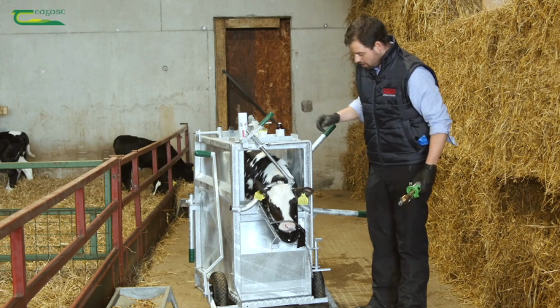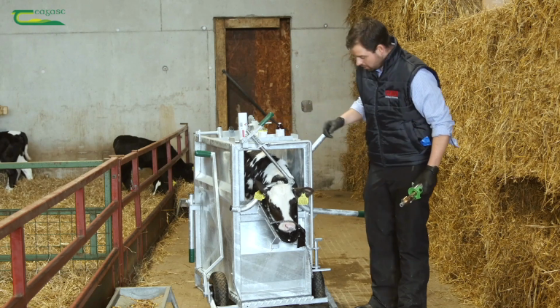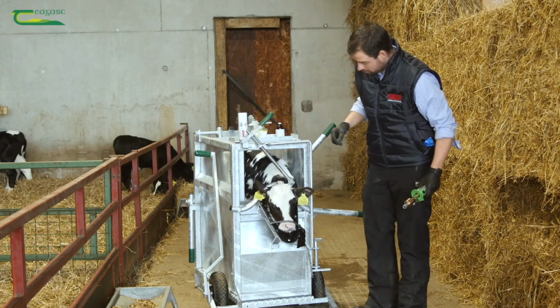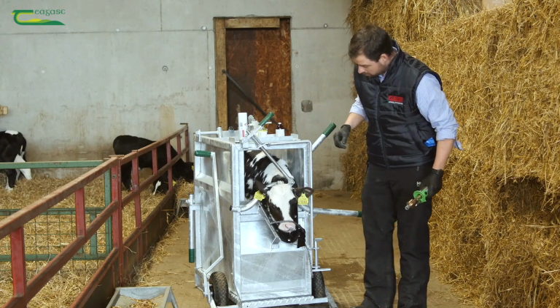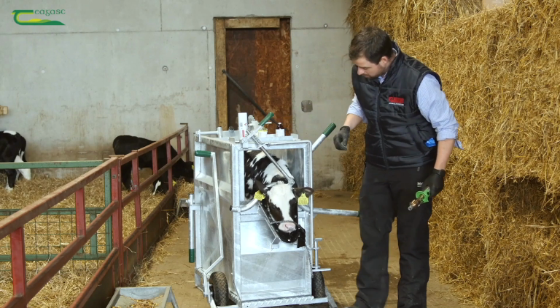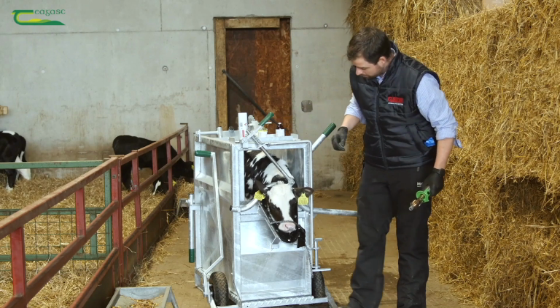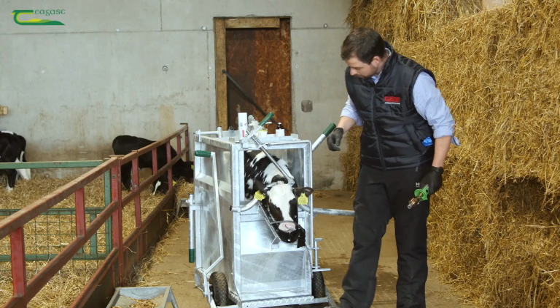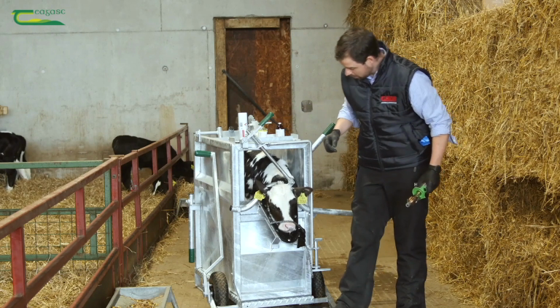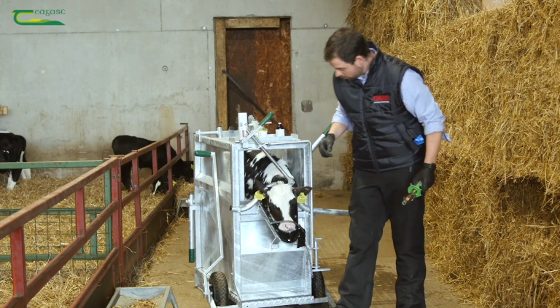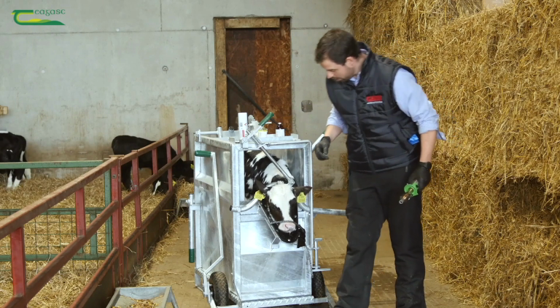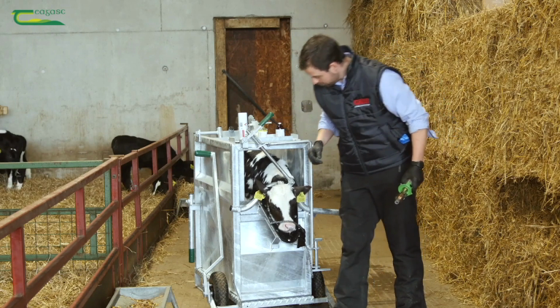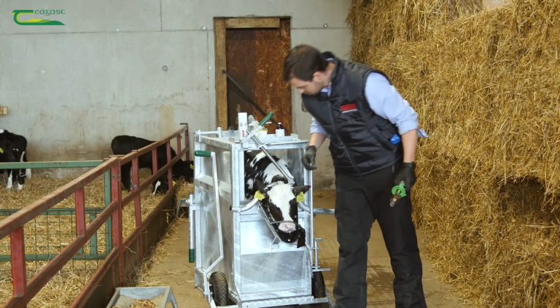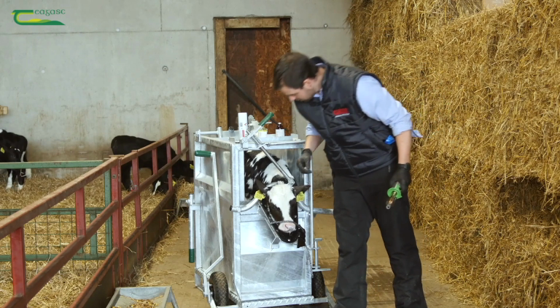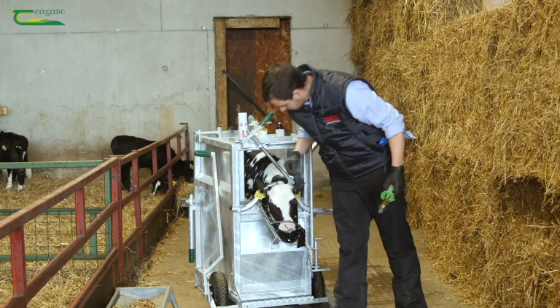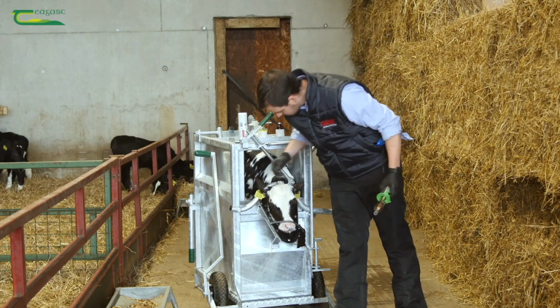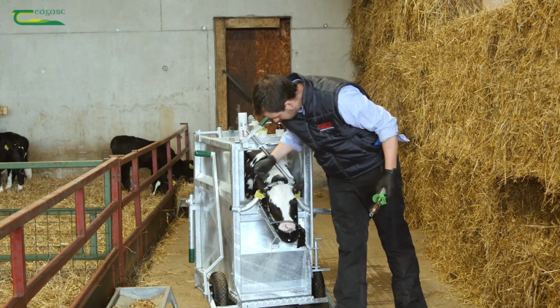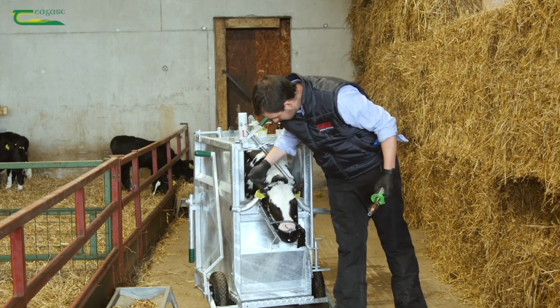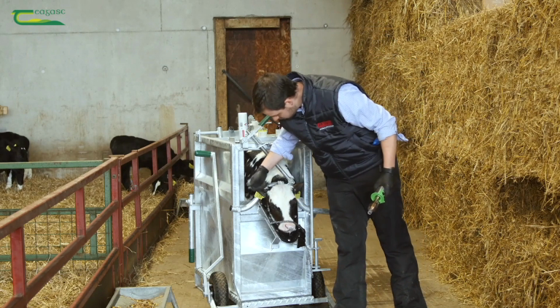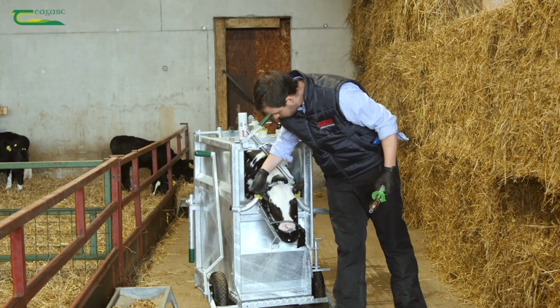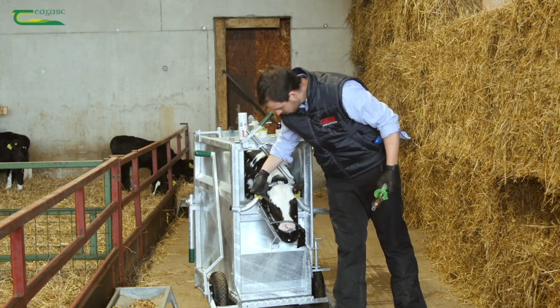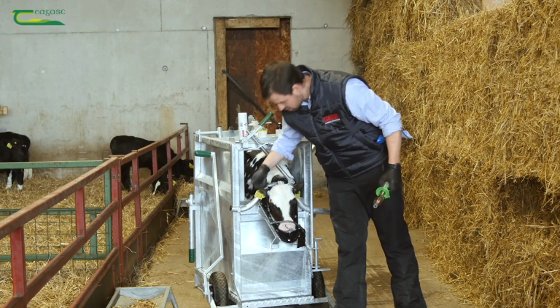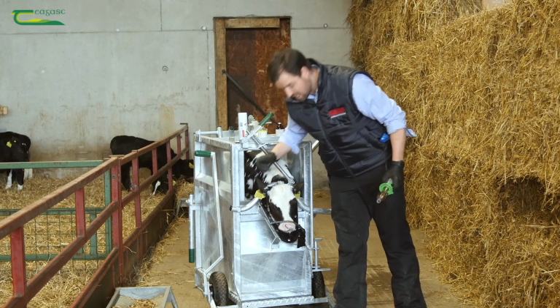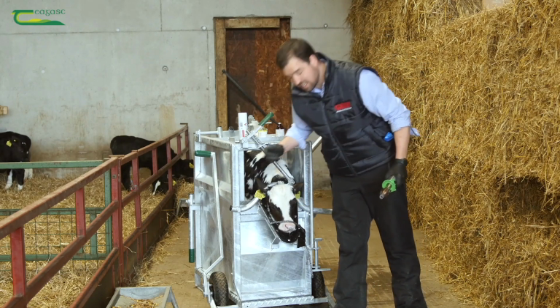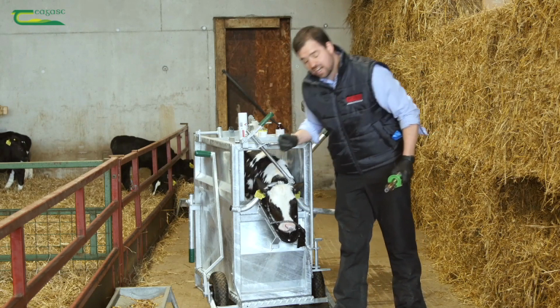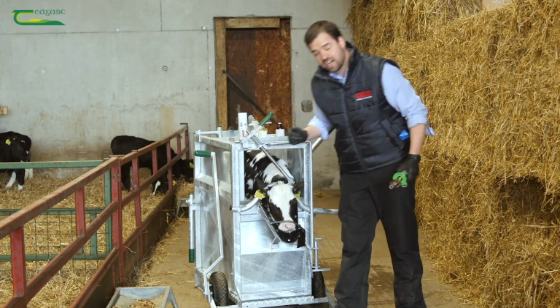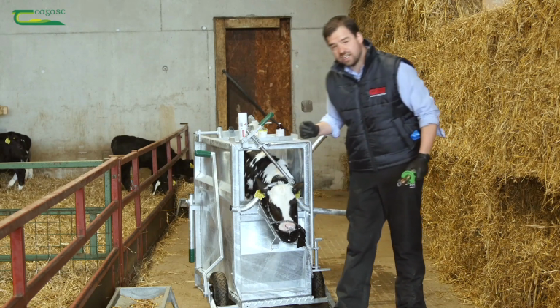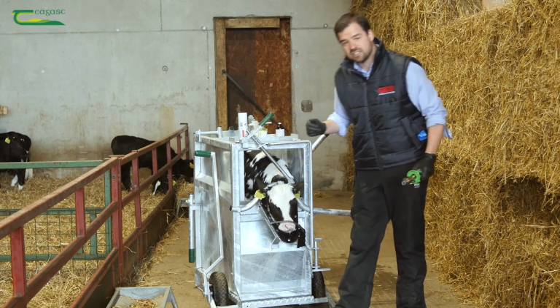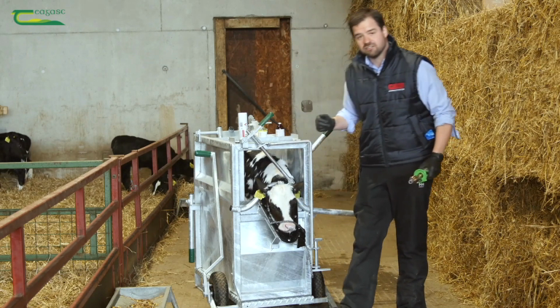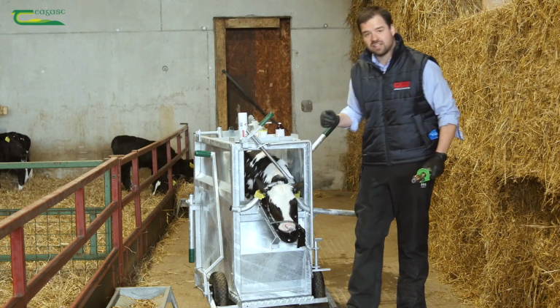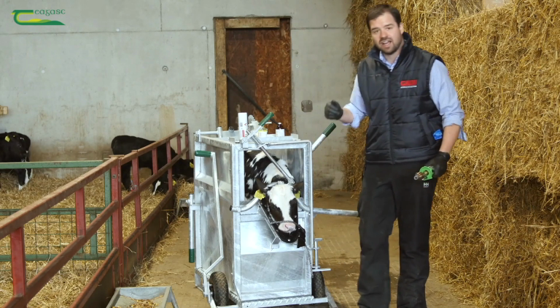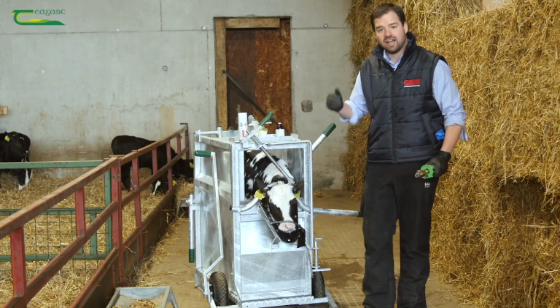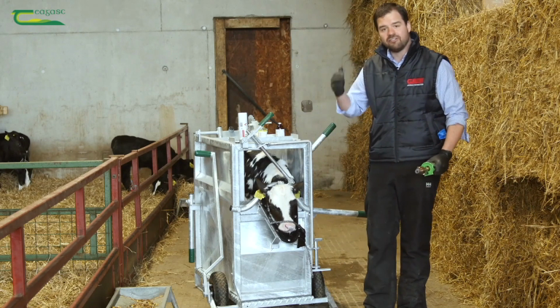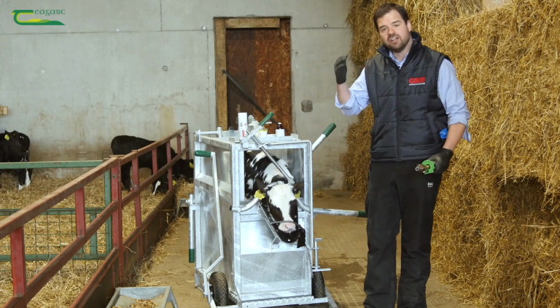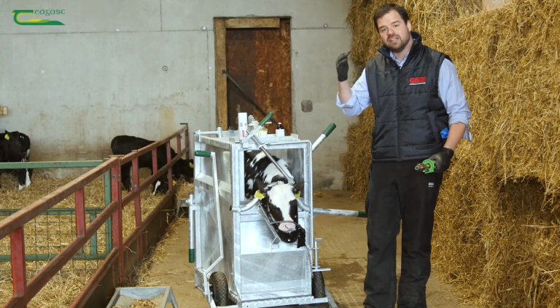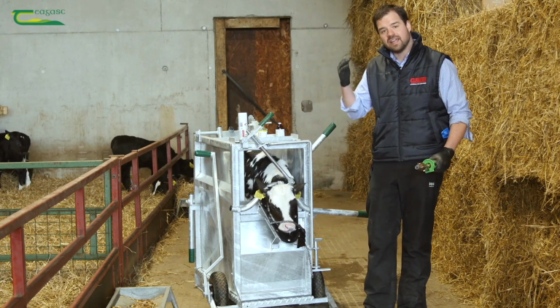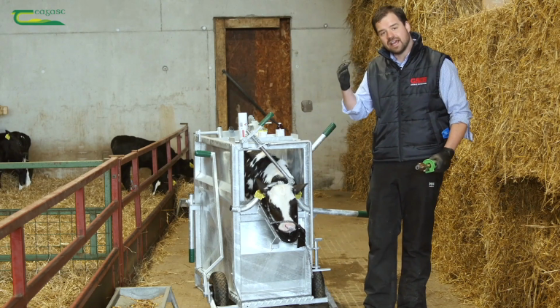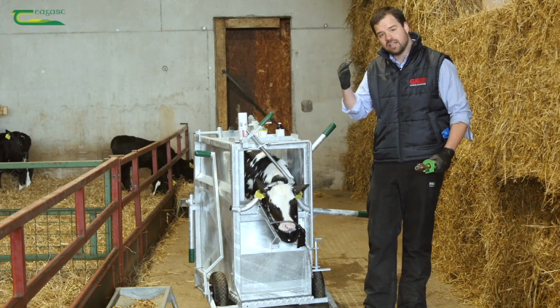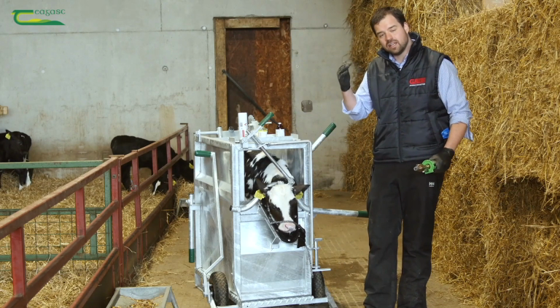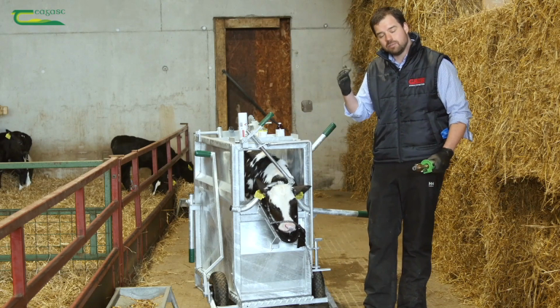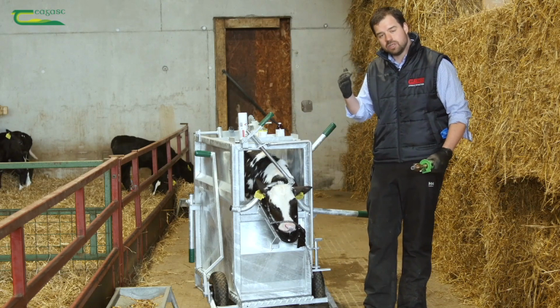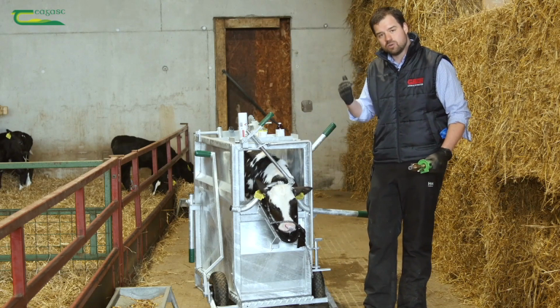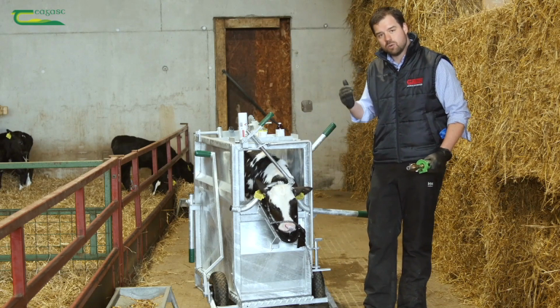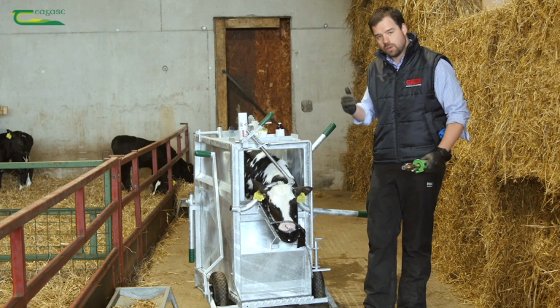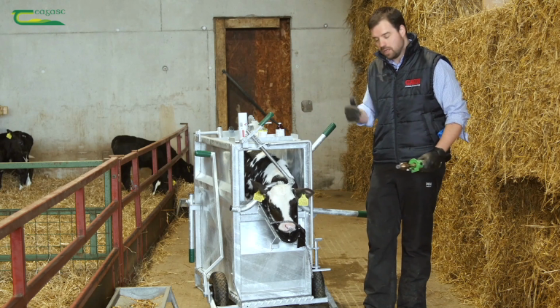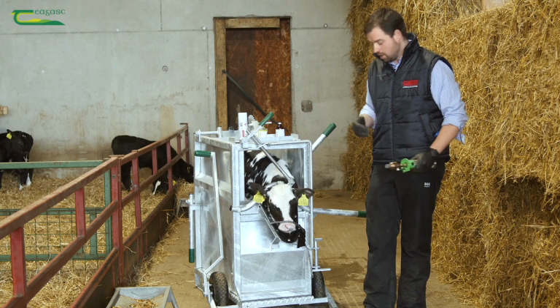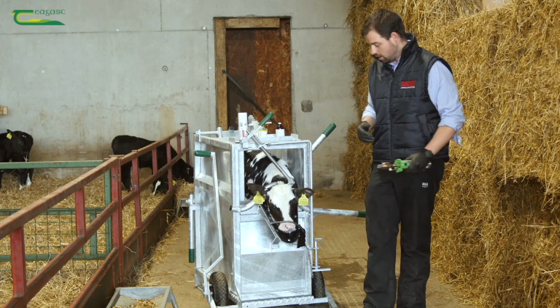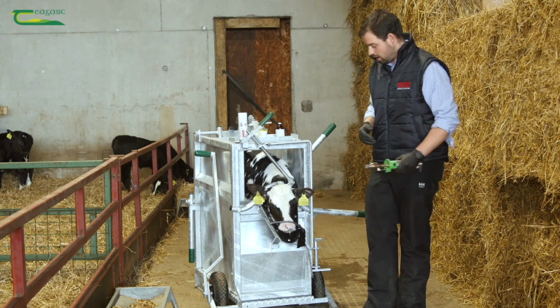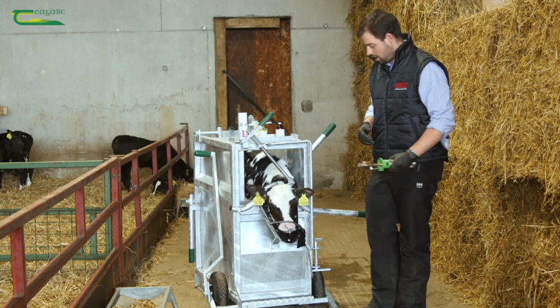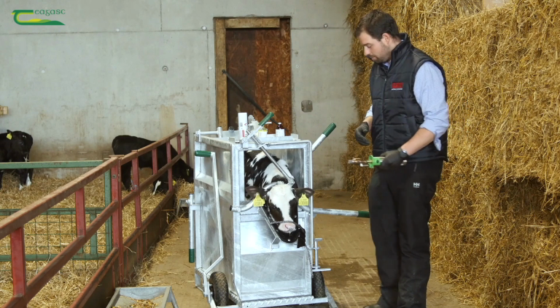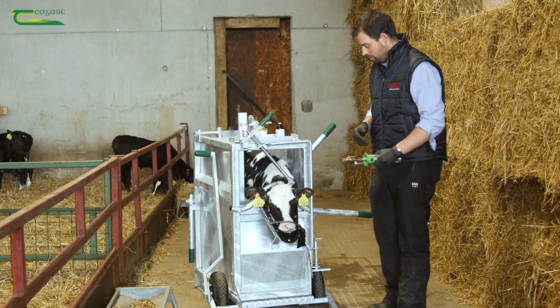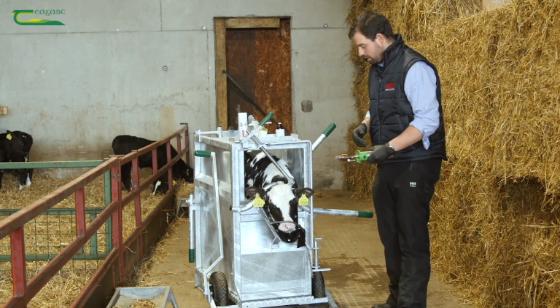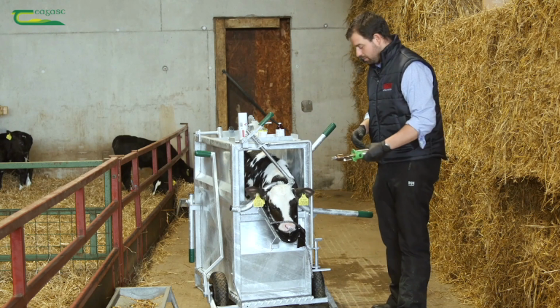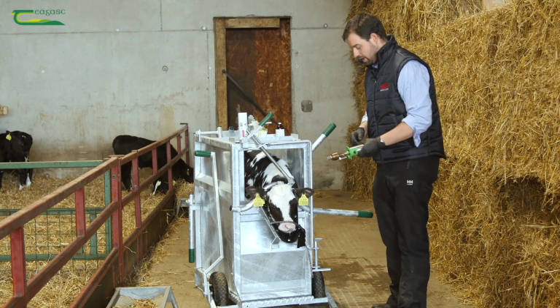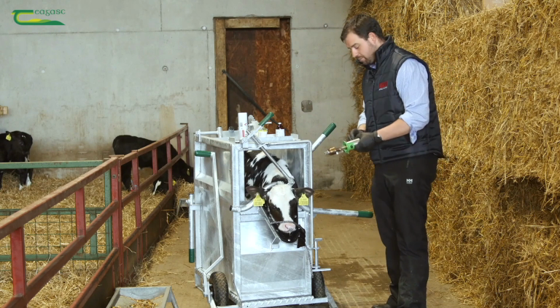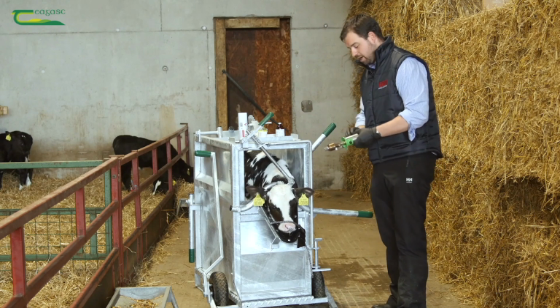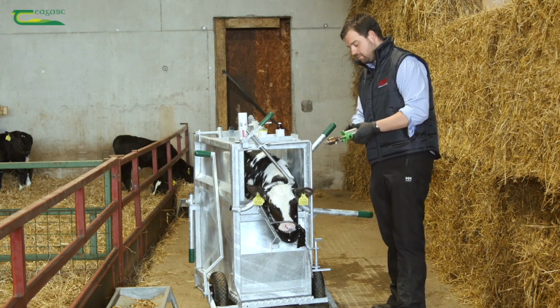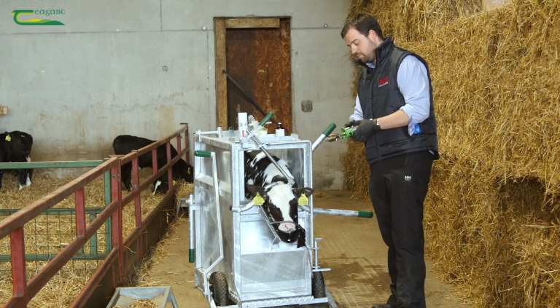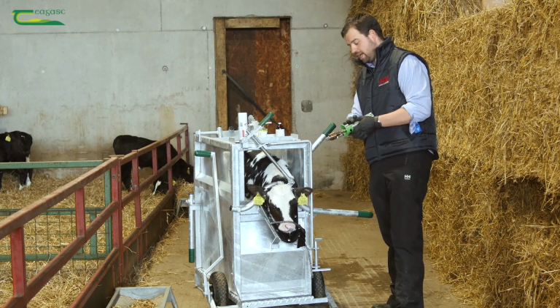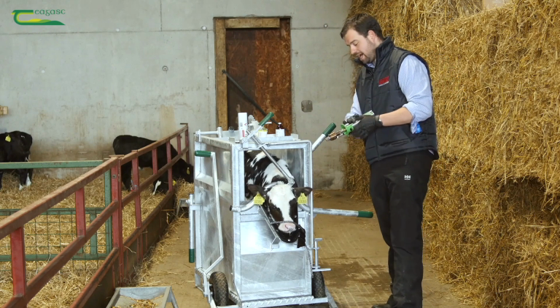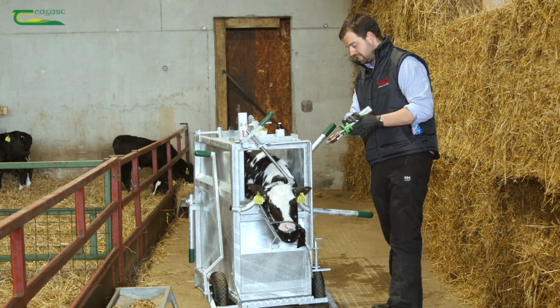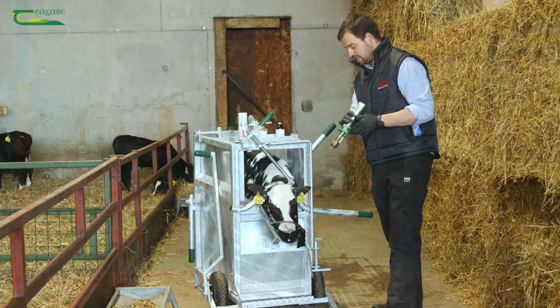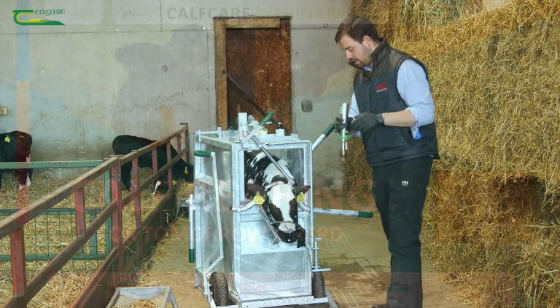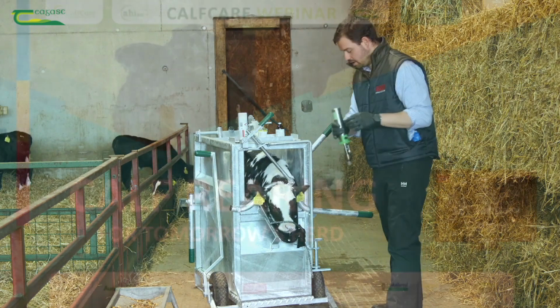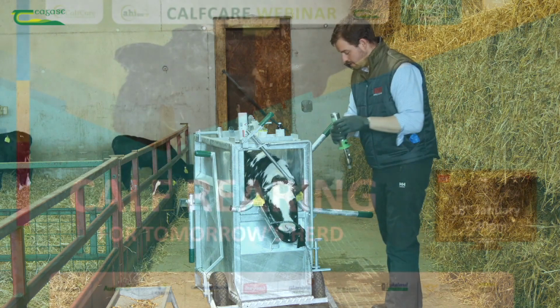Another way of checking is actually you can check the eyelids of the calf — they get a little bit droopy — but that mightn't be as clear.